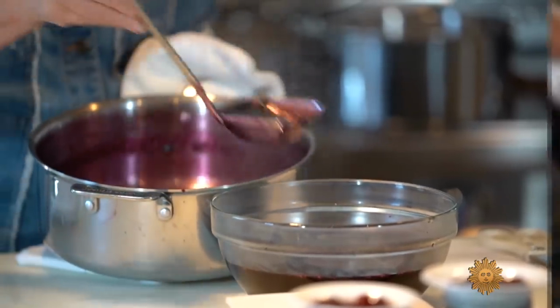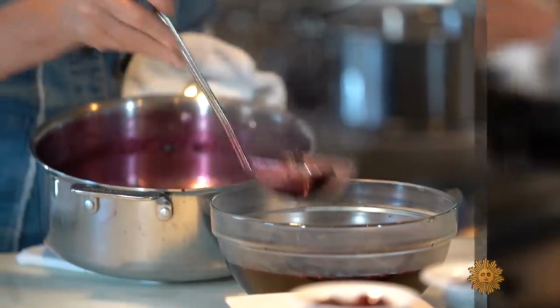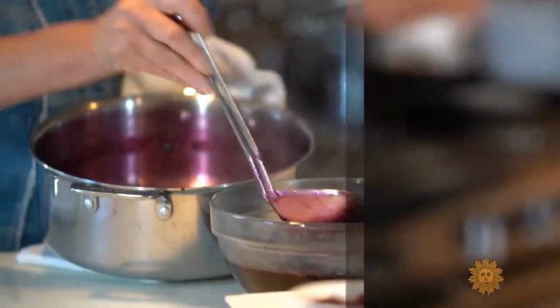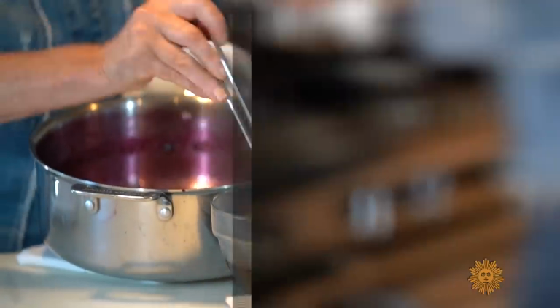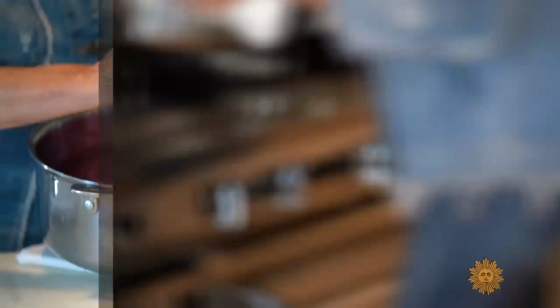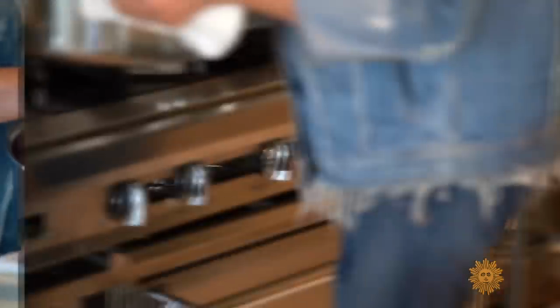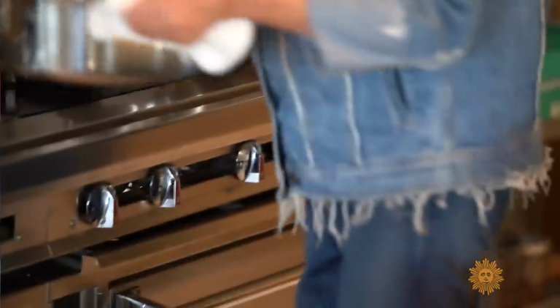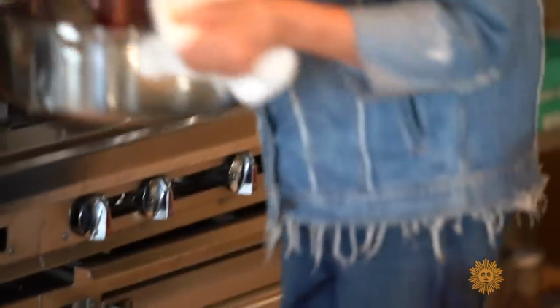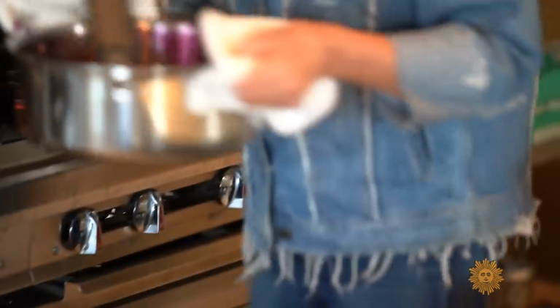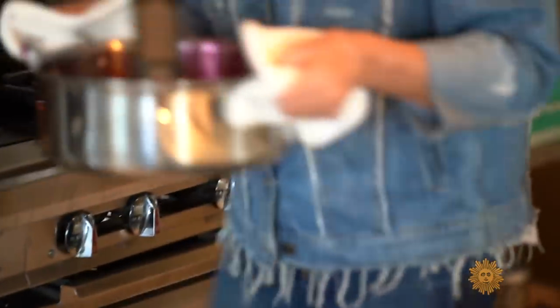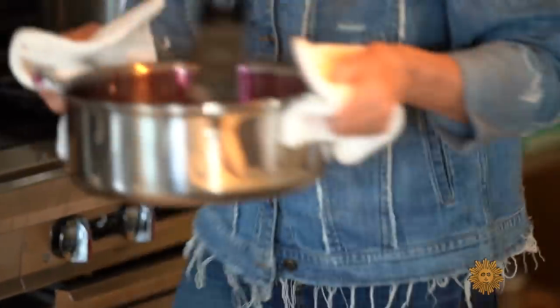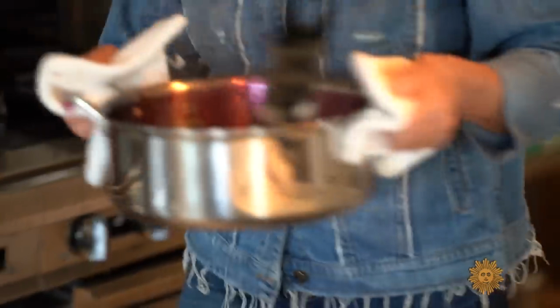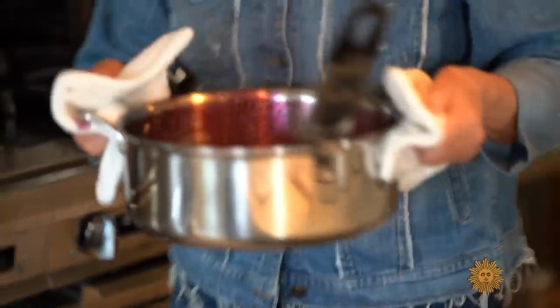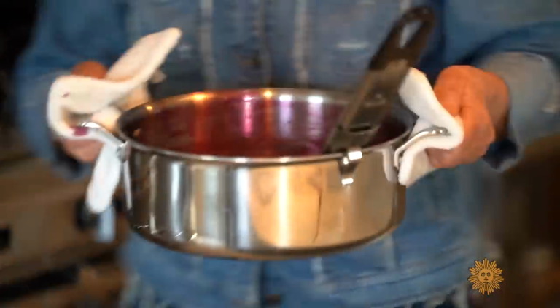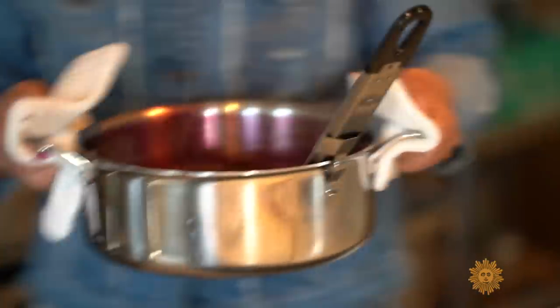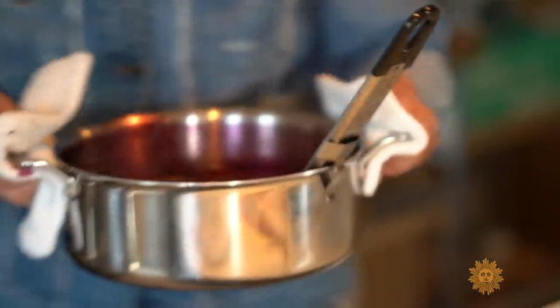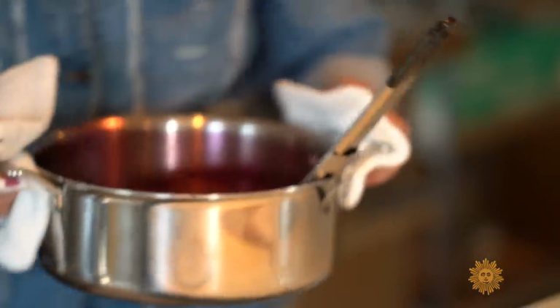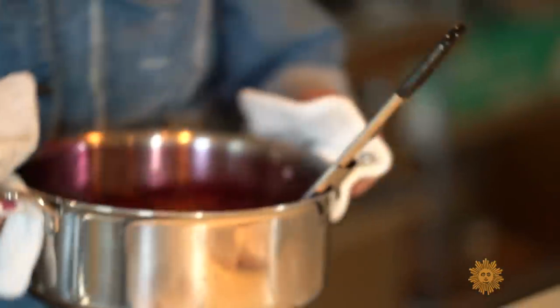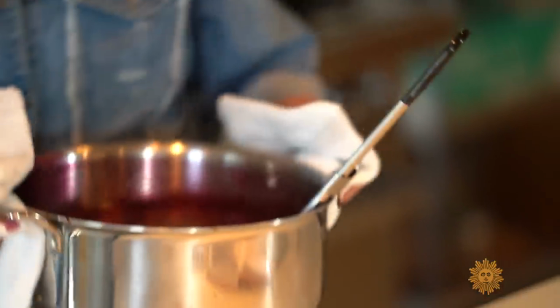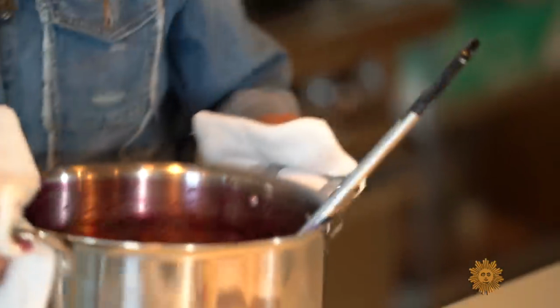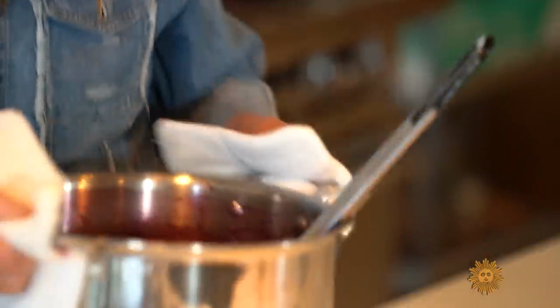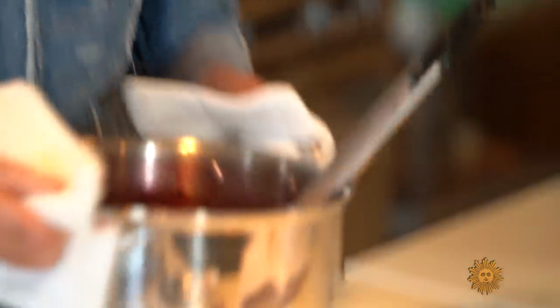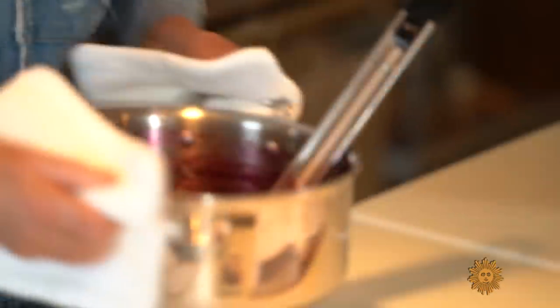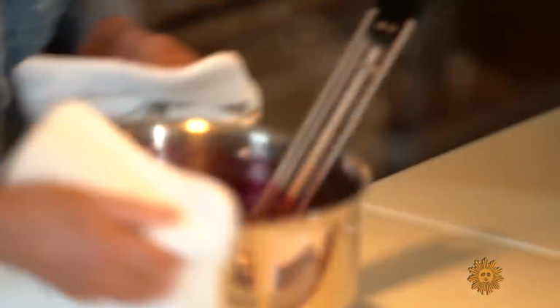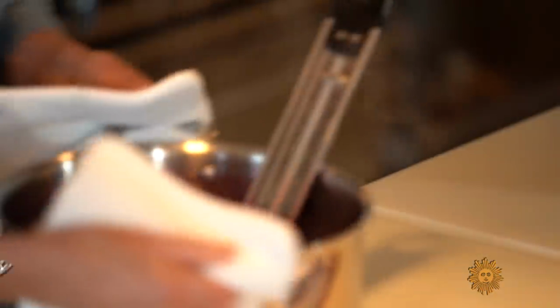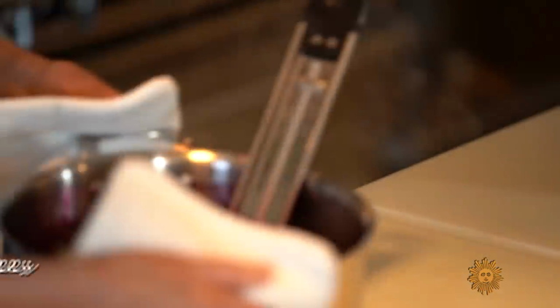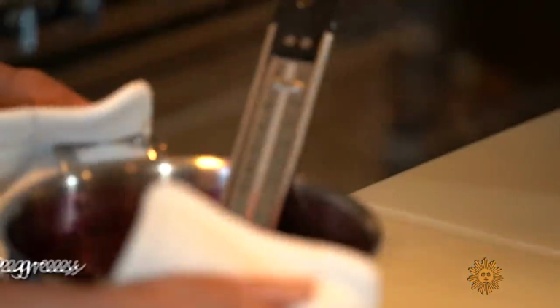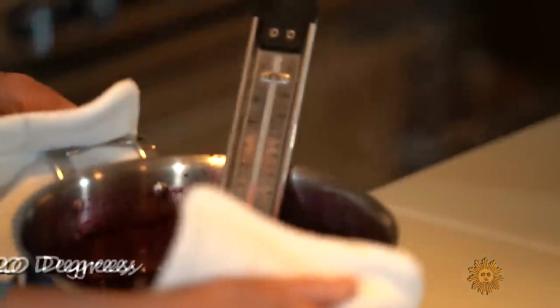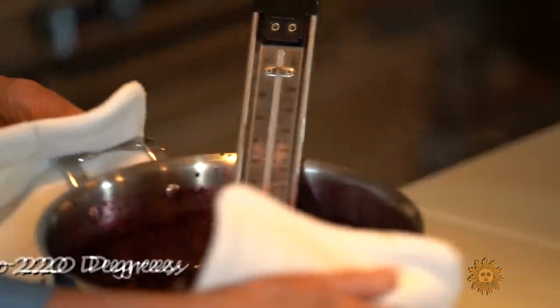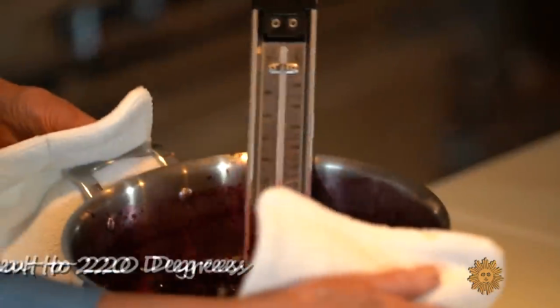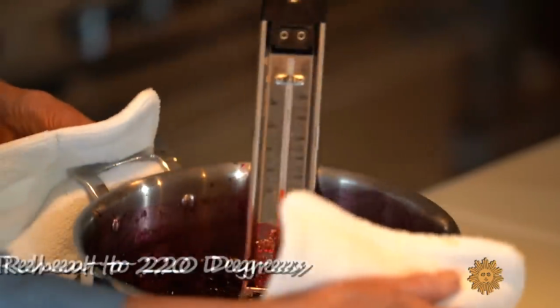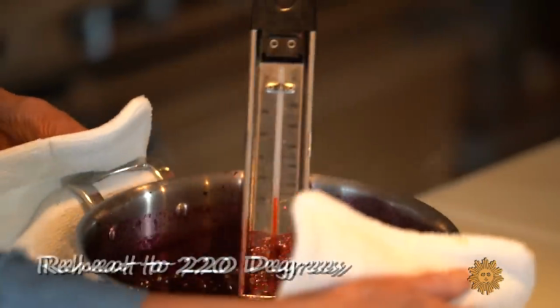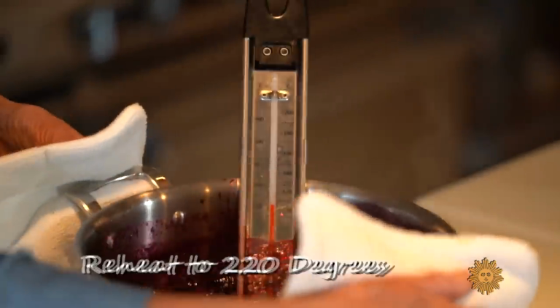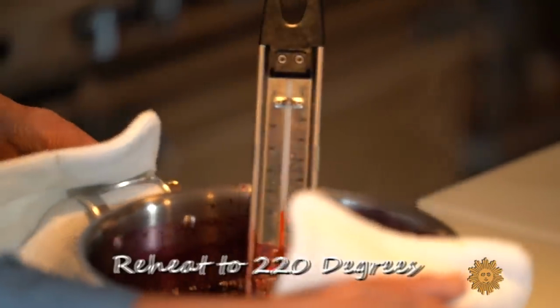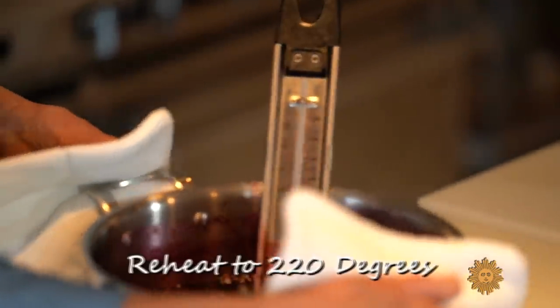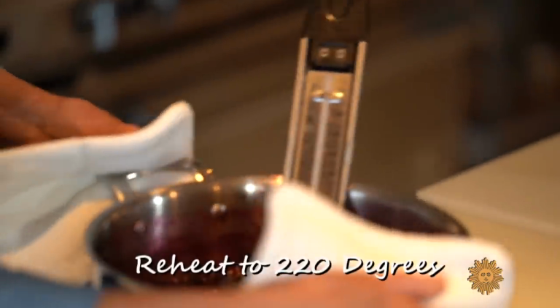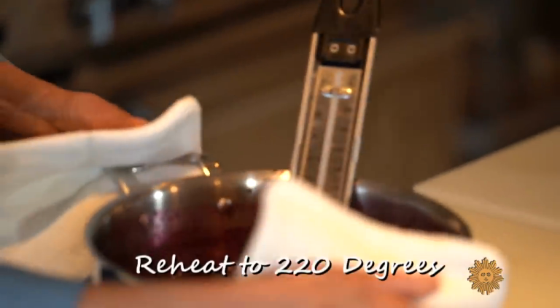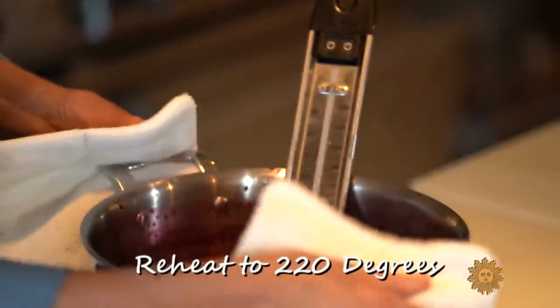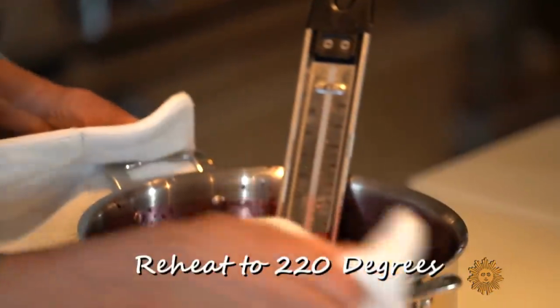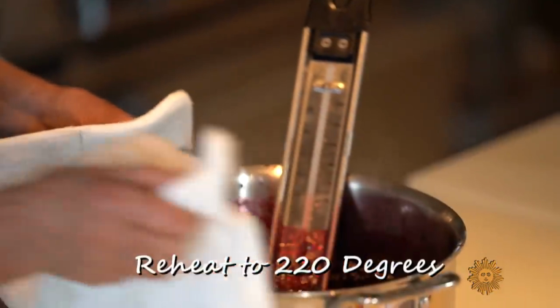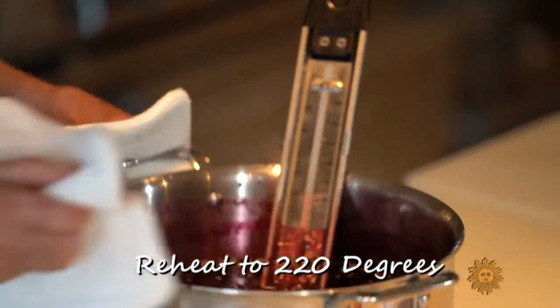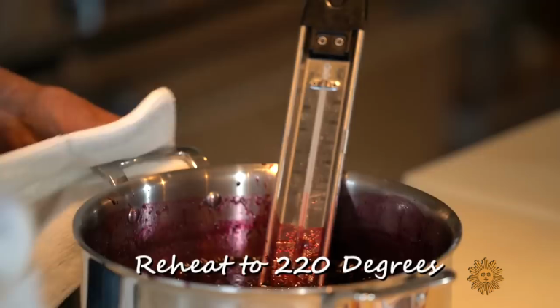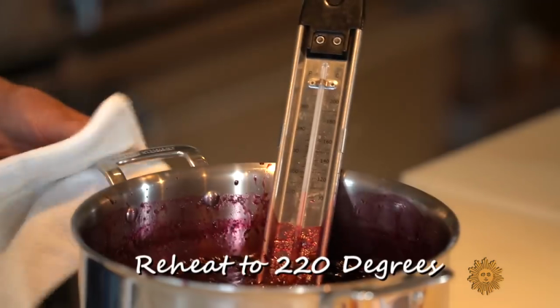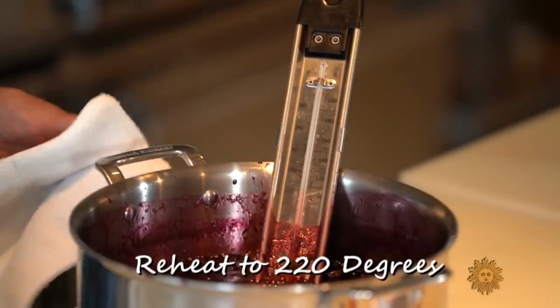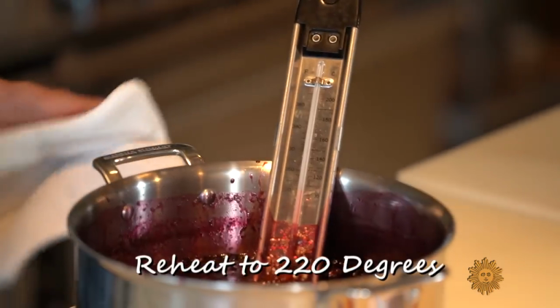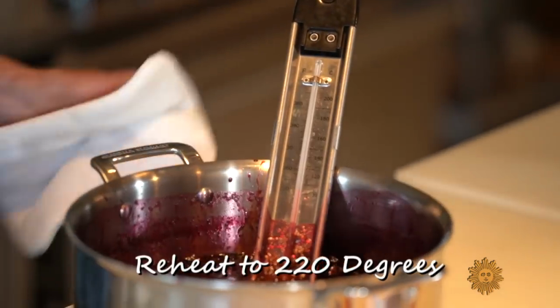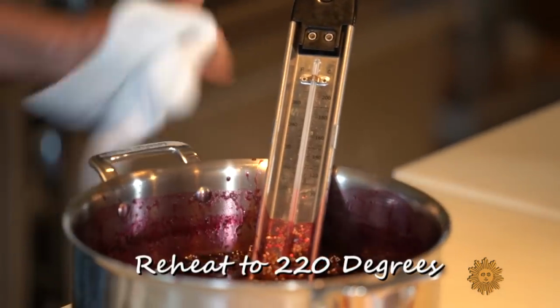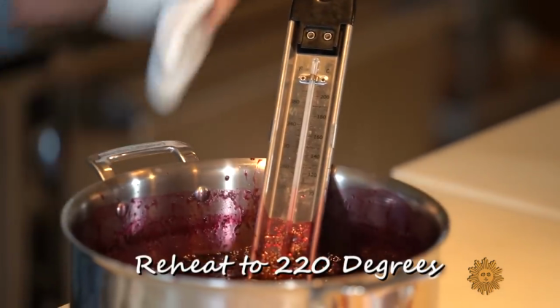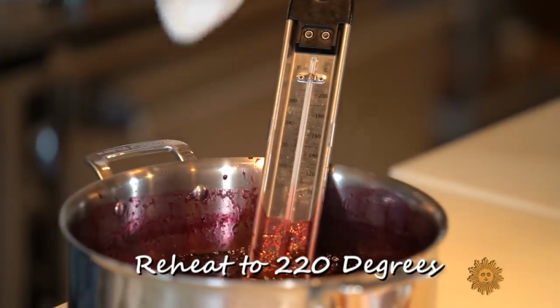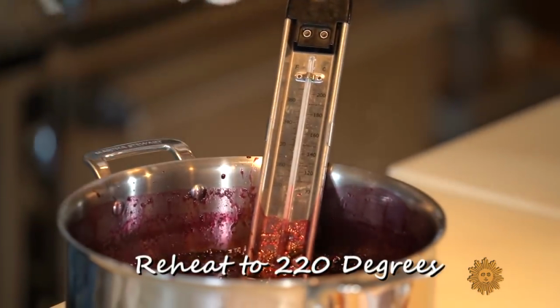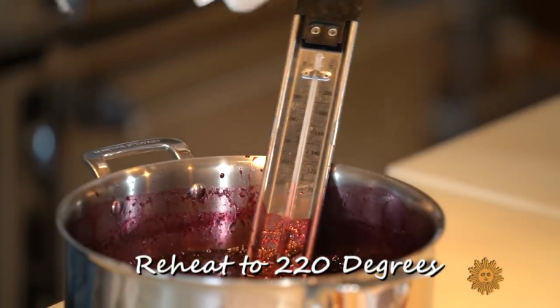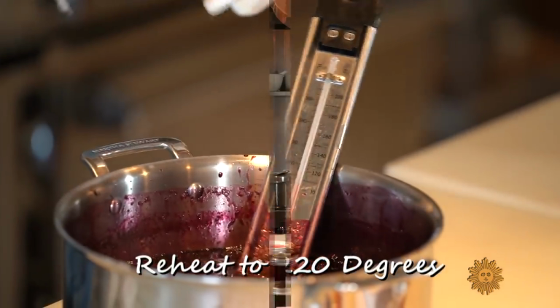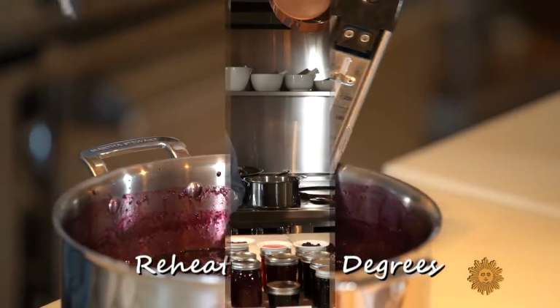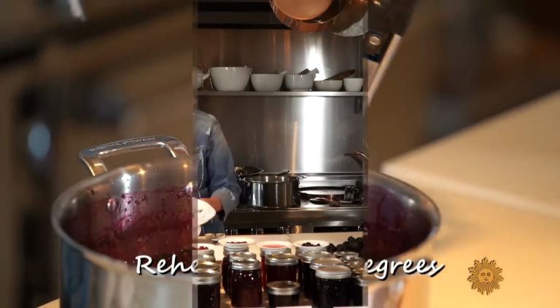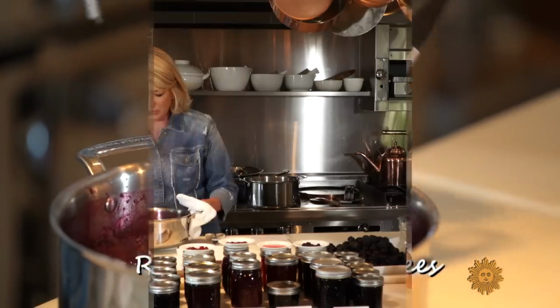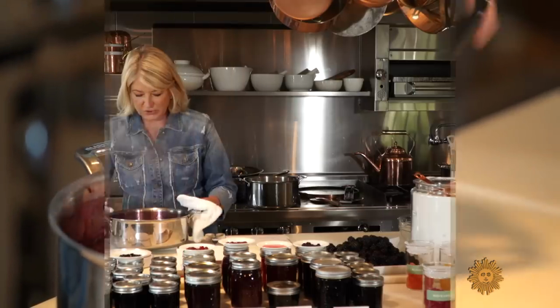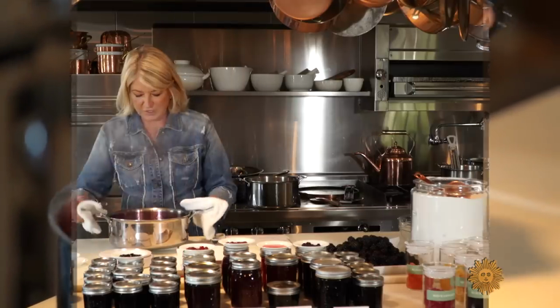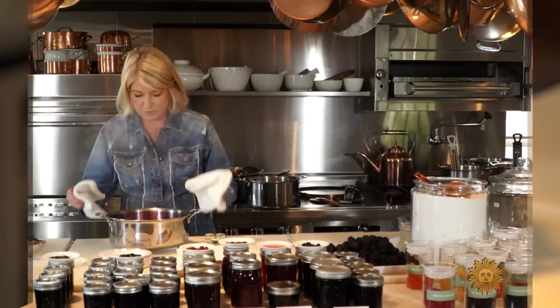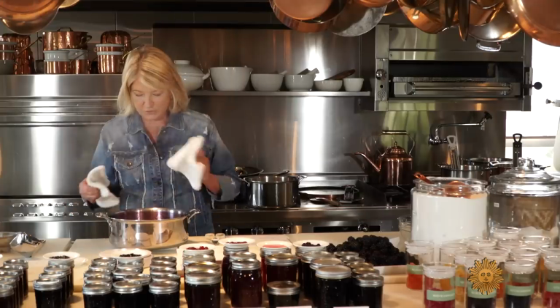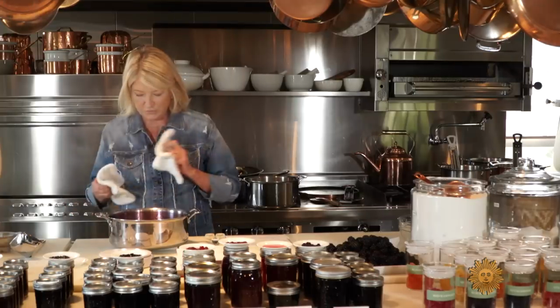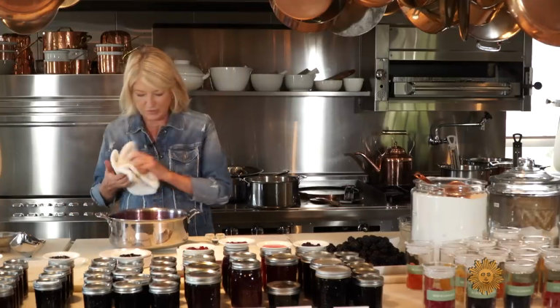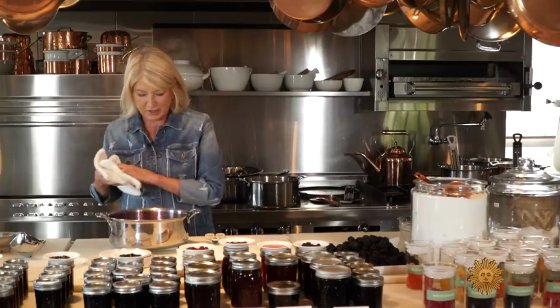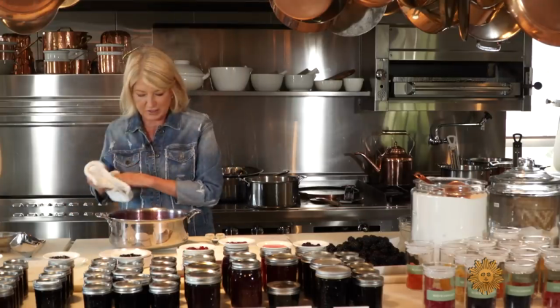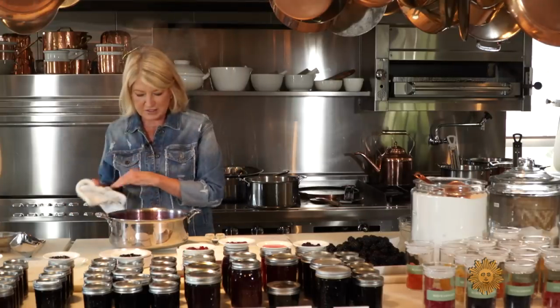Refrigerate overnight. It can stay in the refrigerator for two or three days before you bring it back to a boil. Oh, look how beautiful that is.